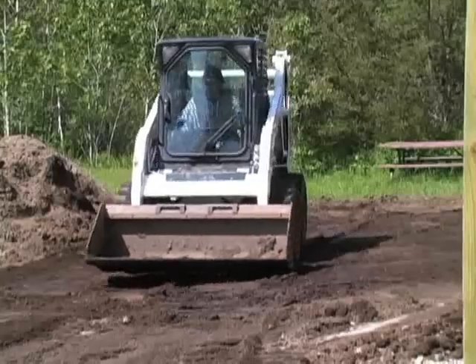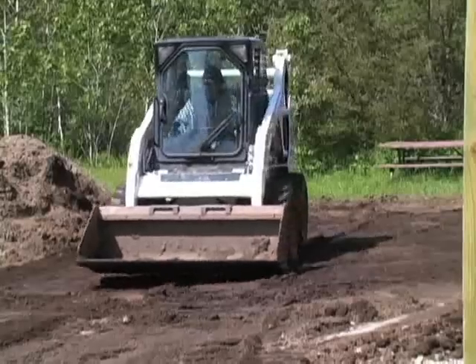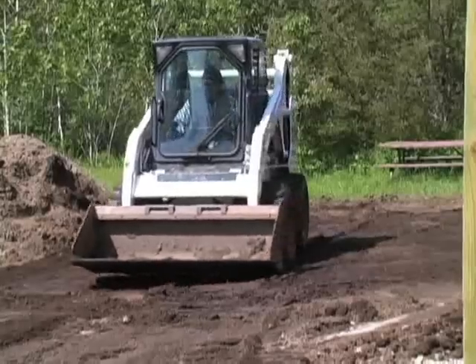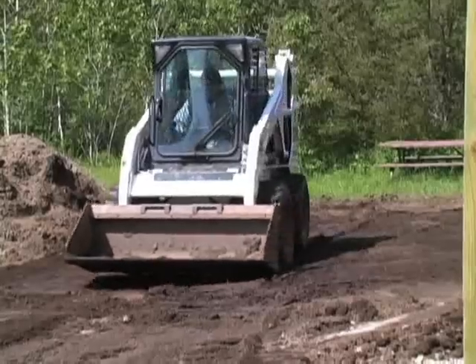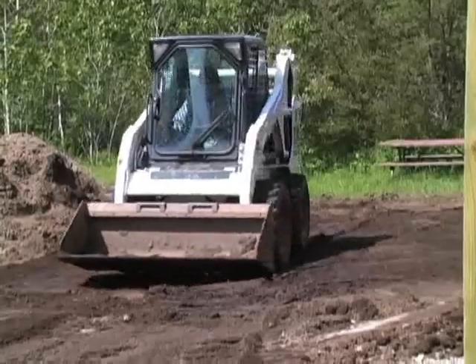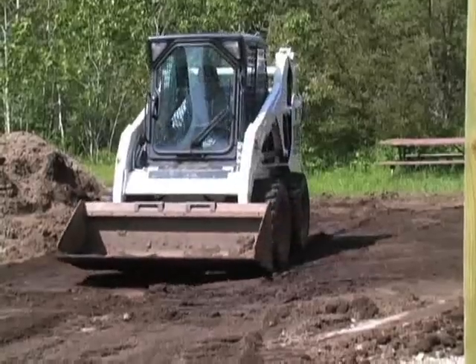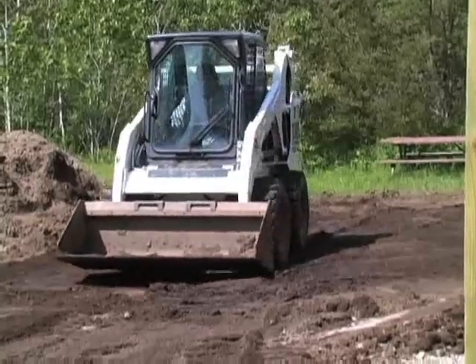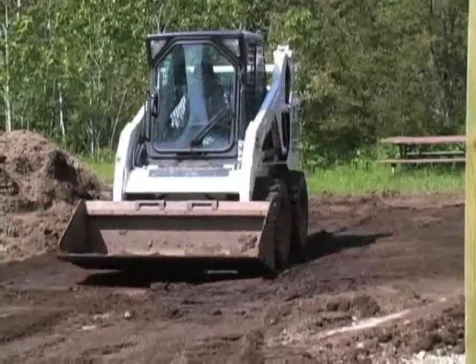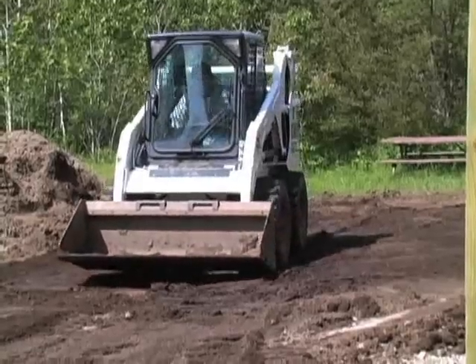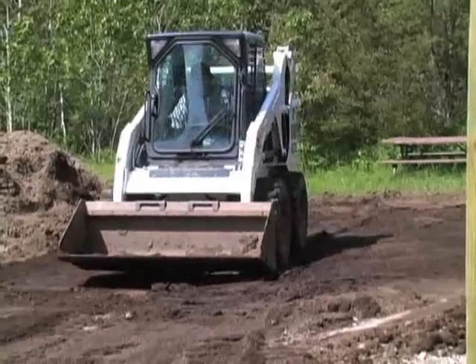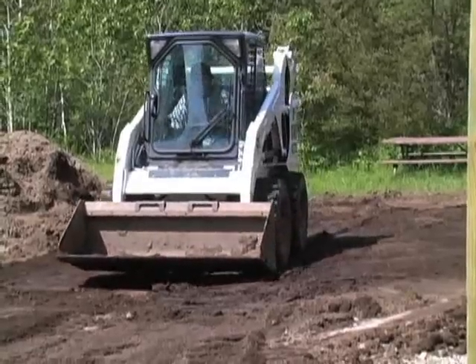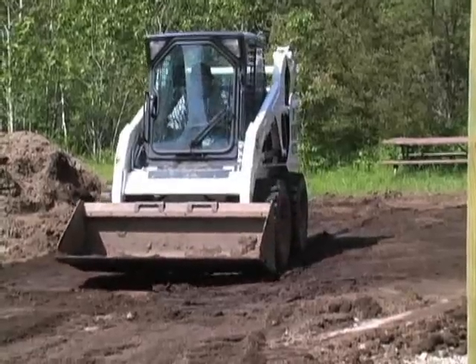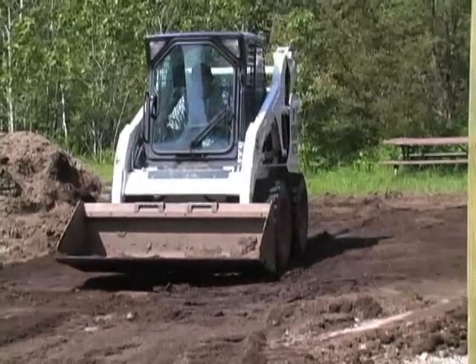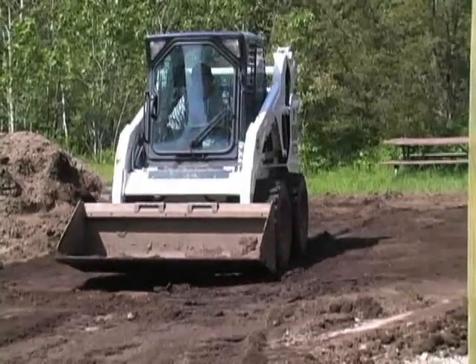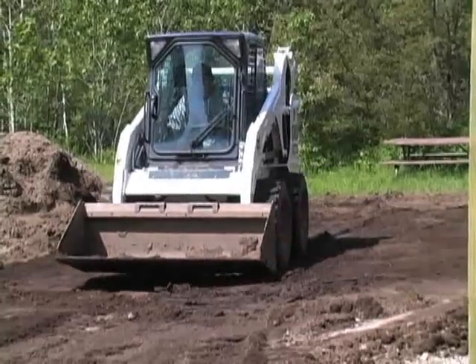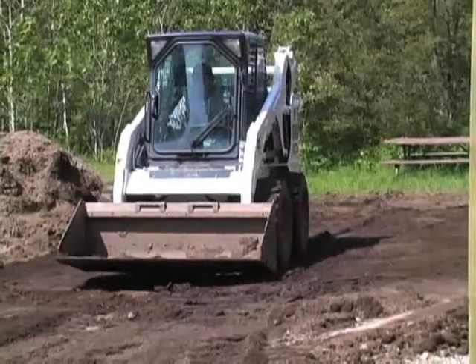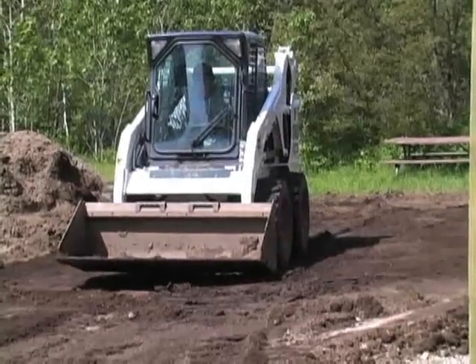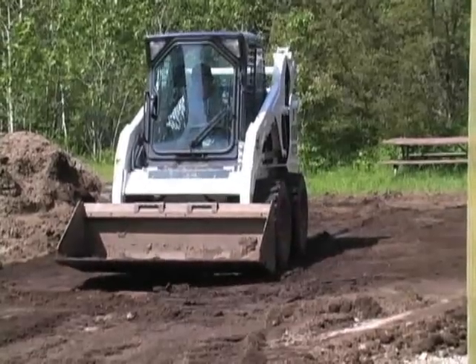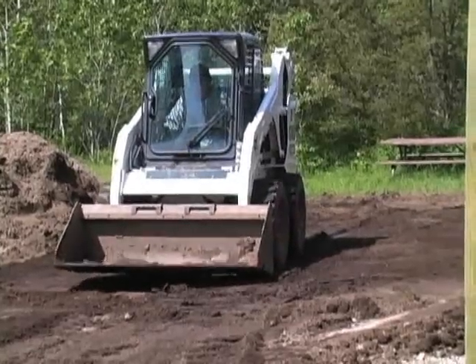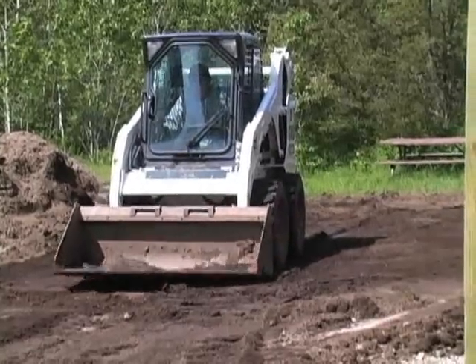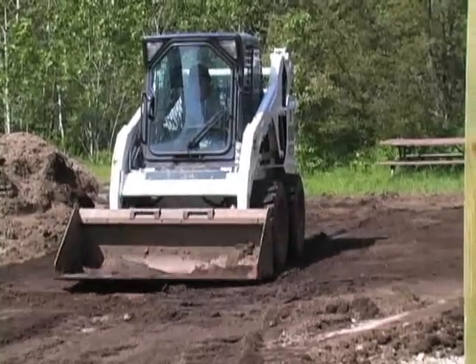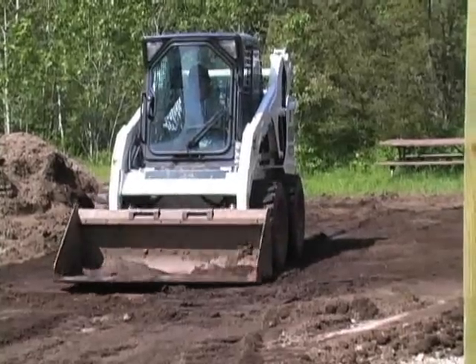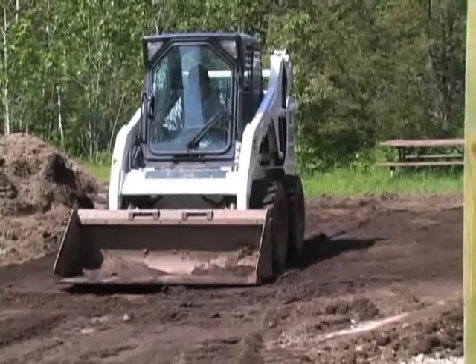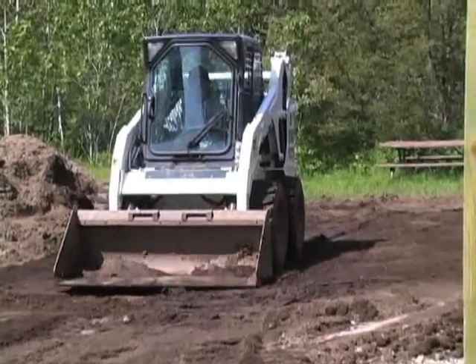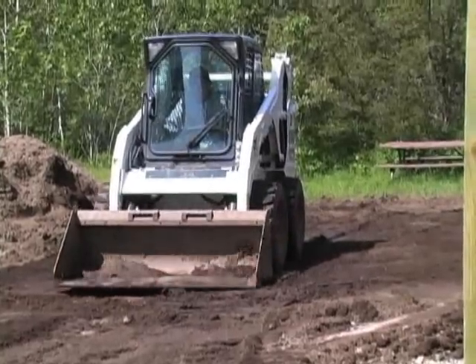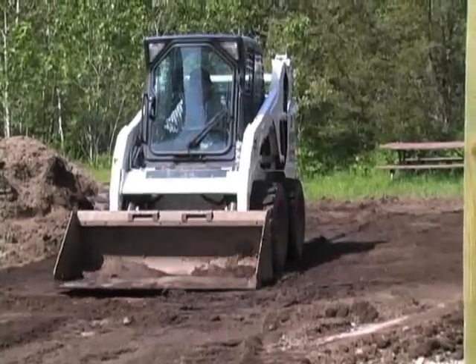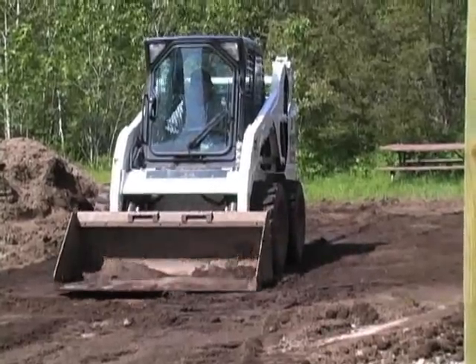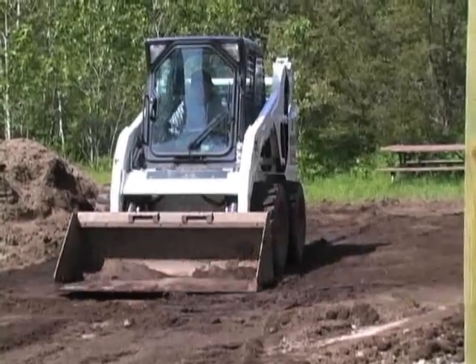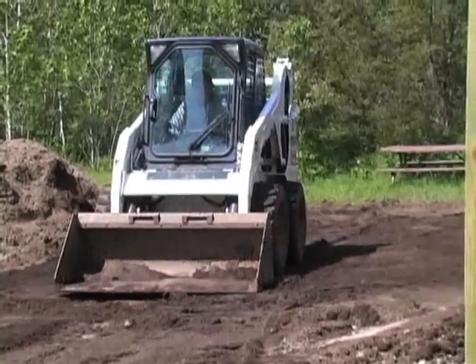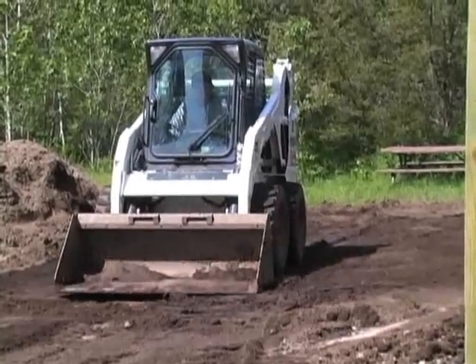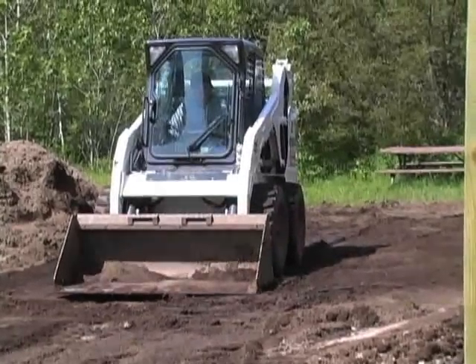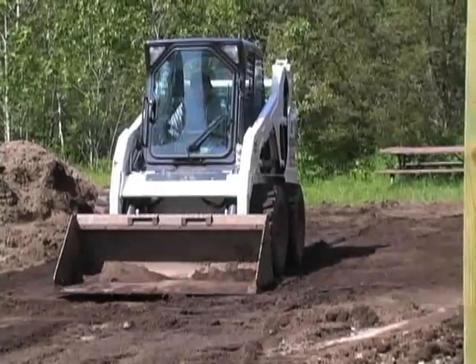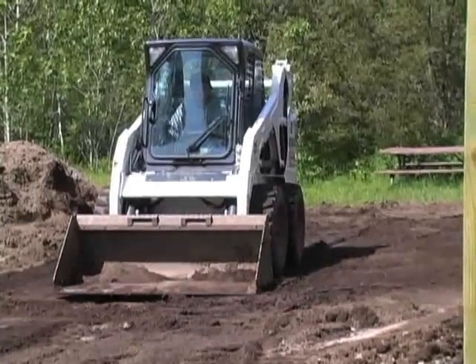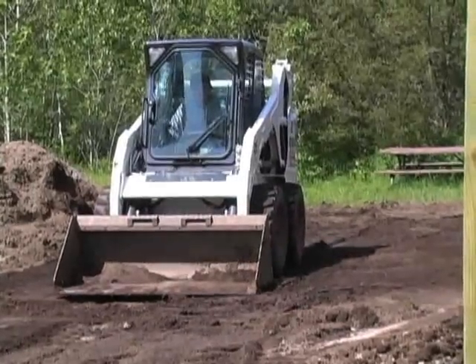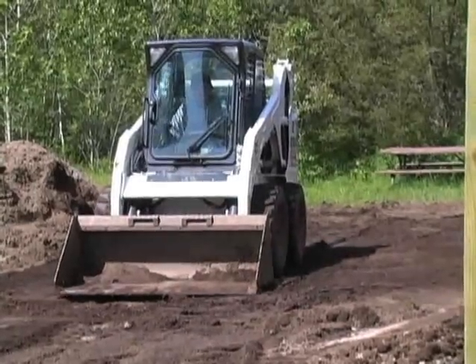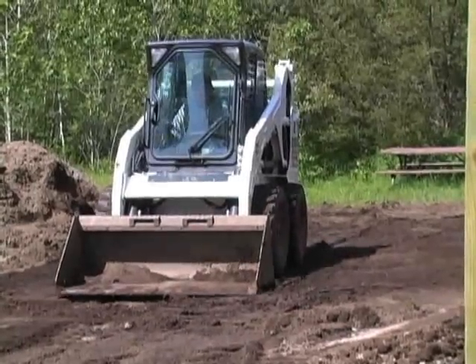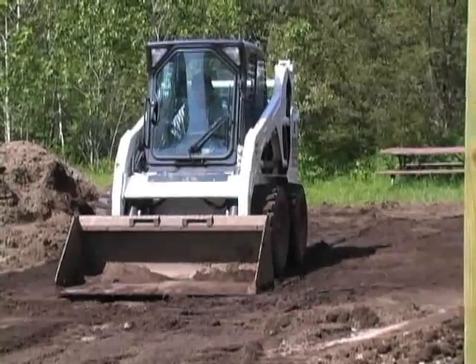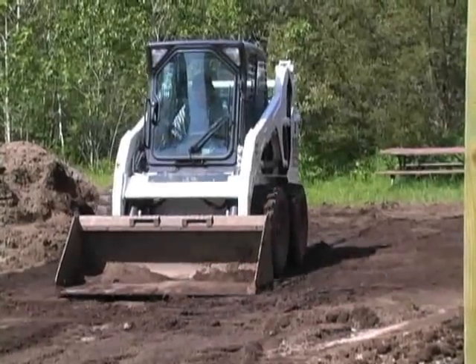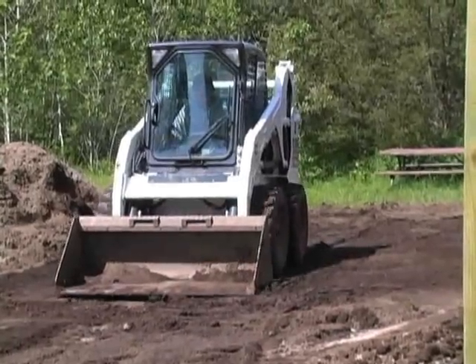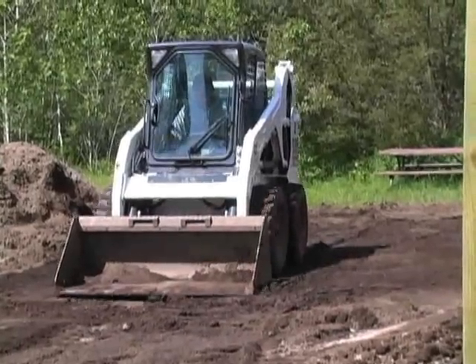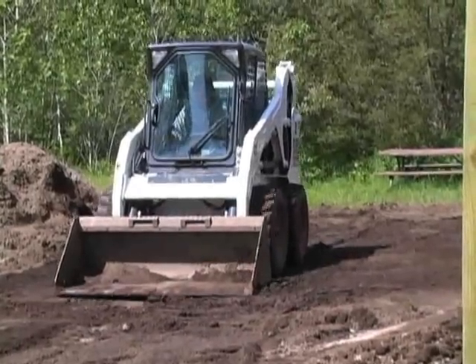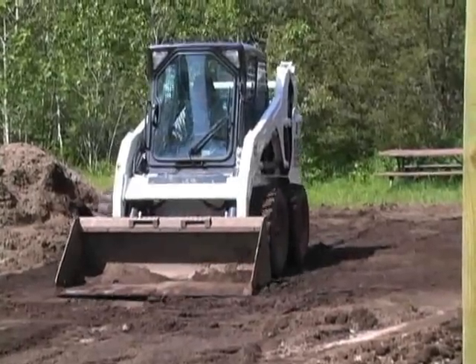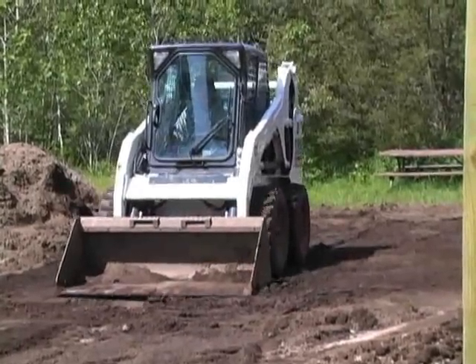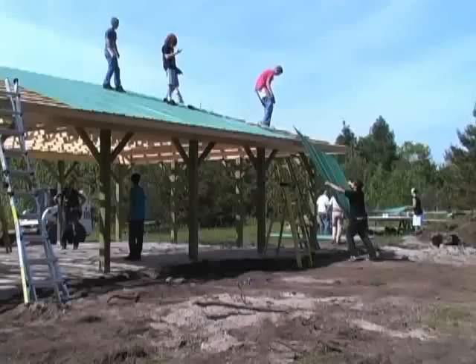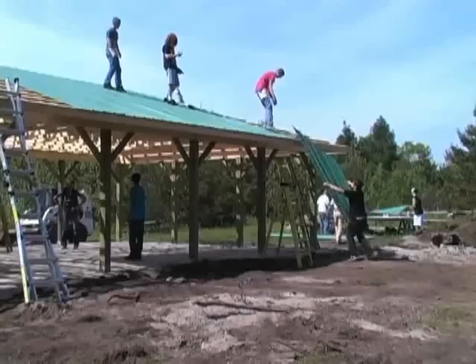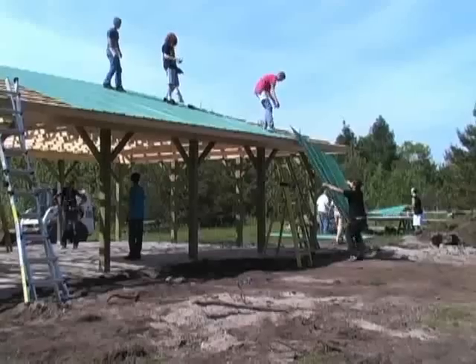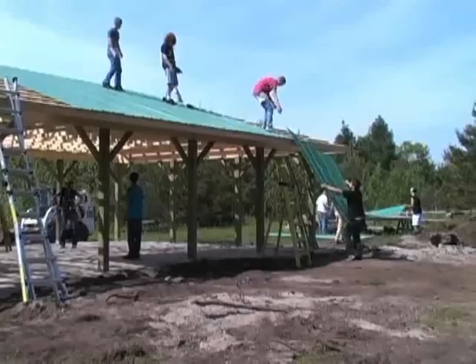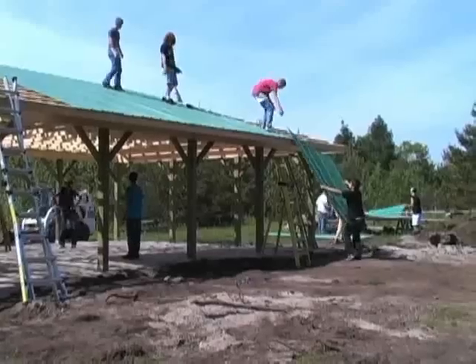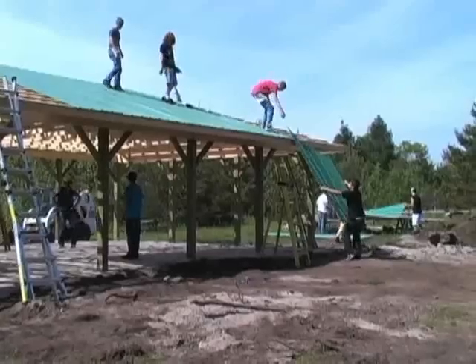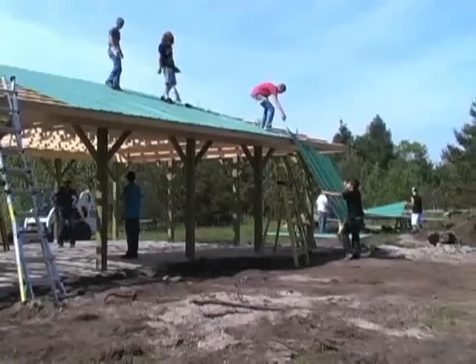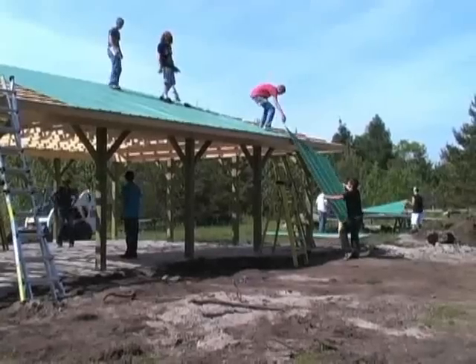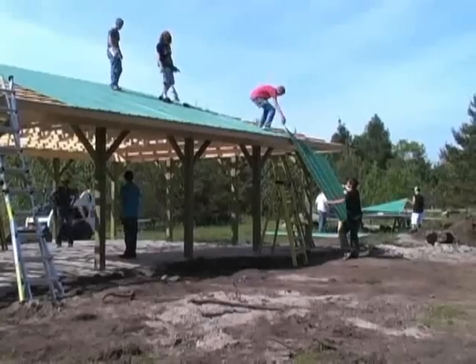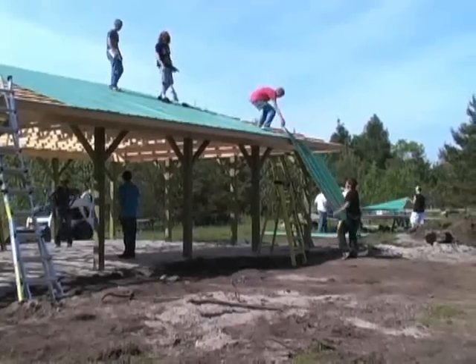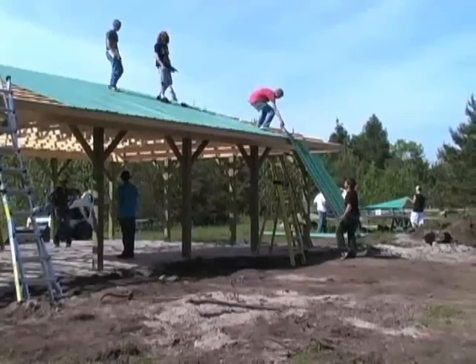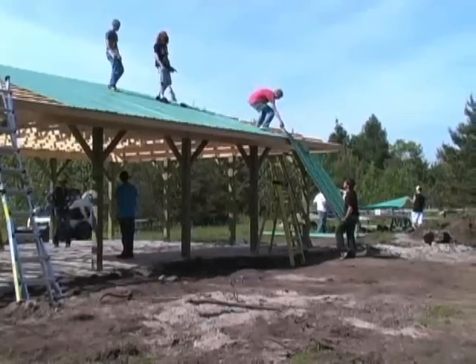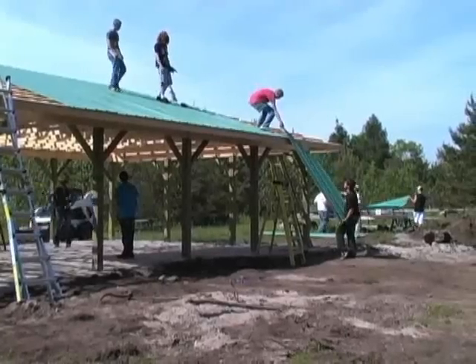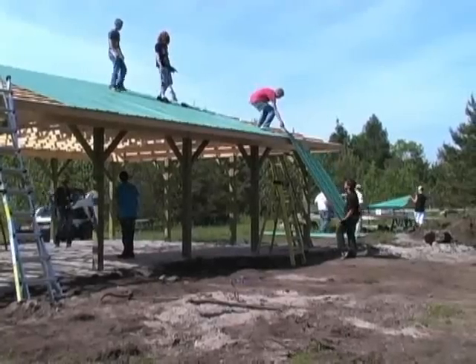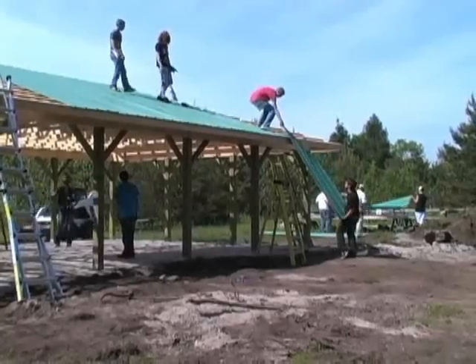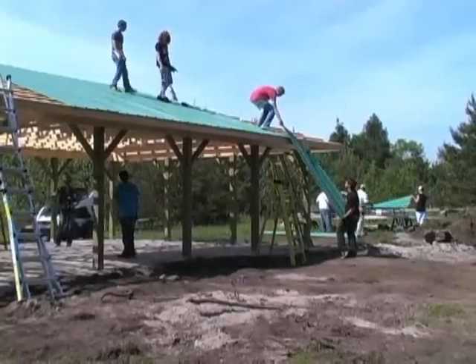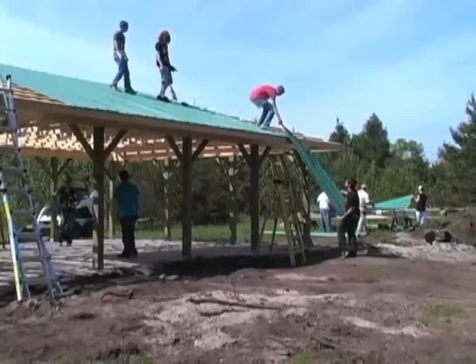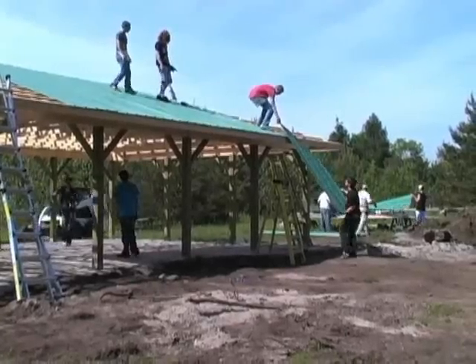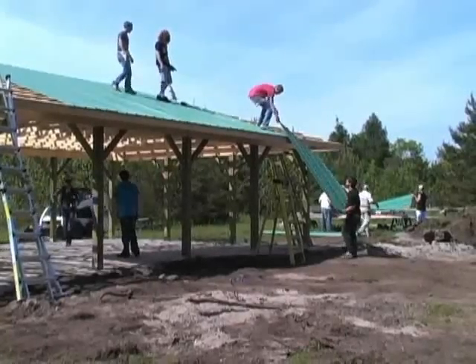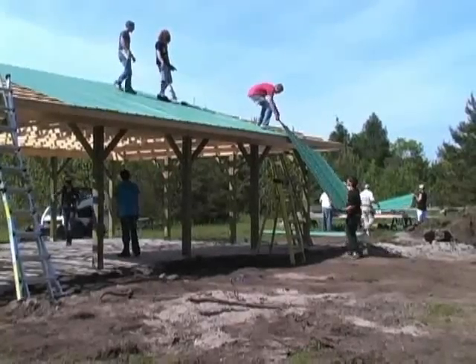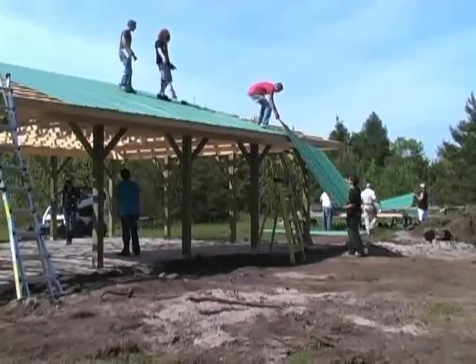Various community businesses donated the material and machinery required for the project. In Orono, Mandy Hargrave reporting.